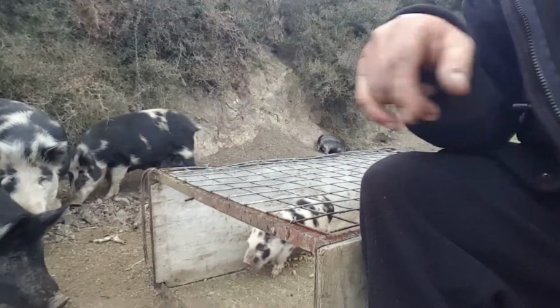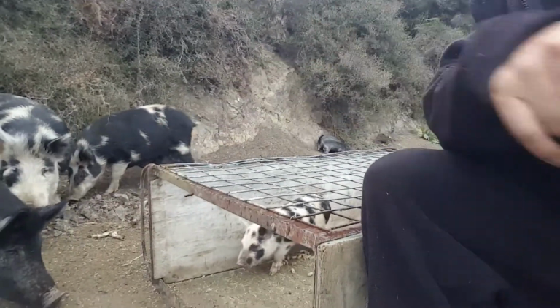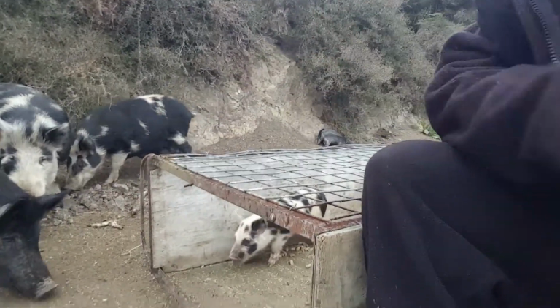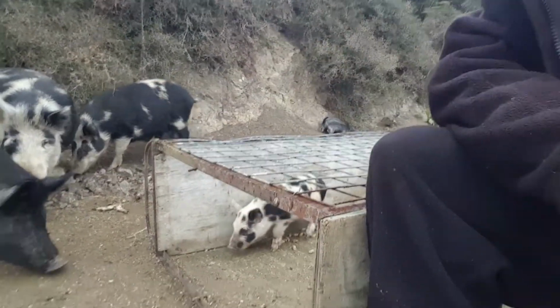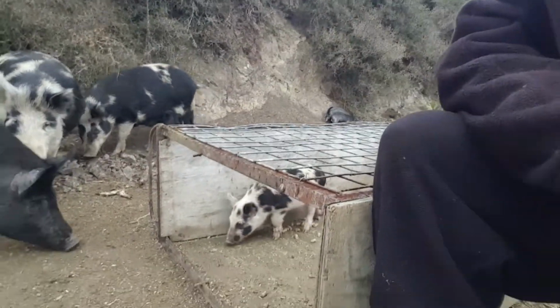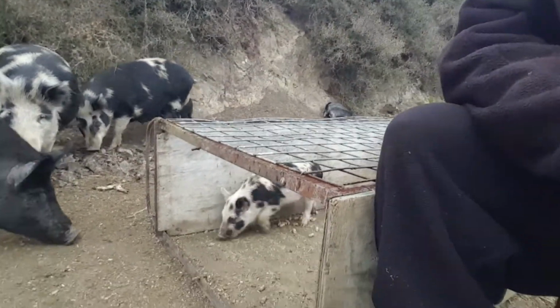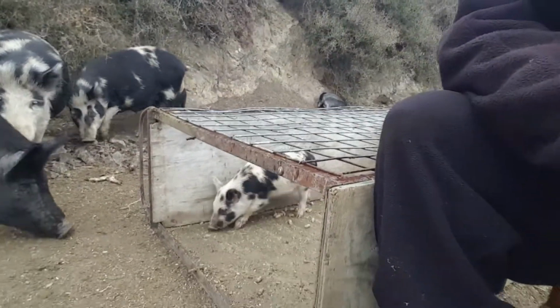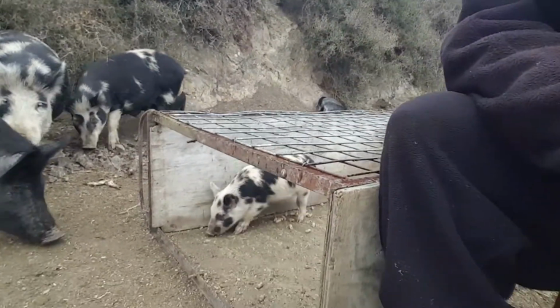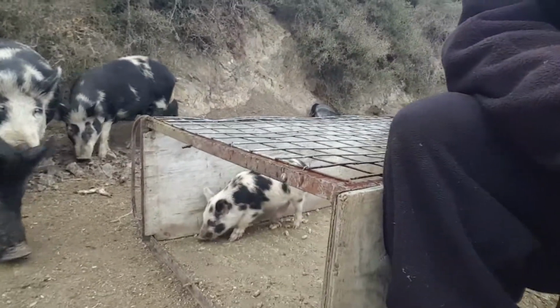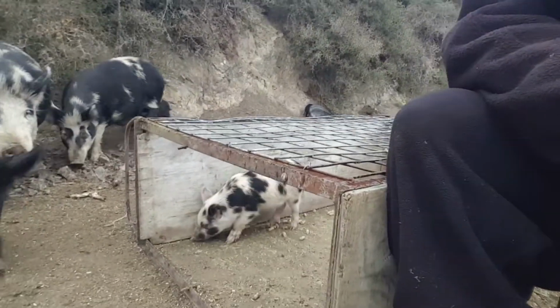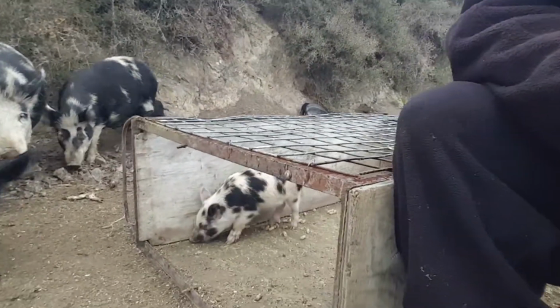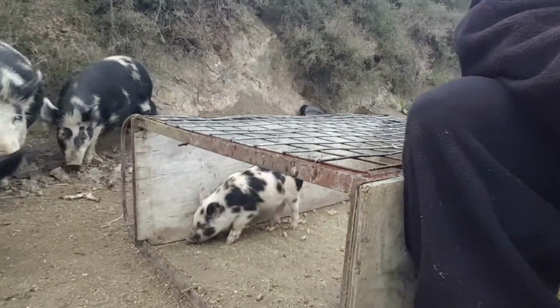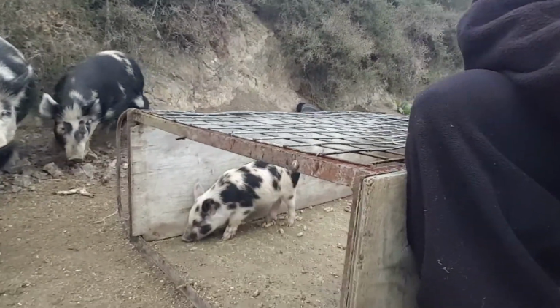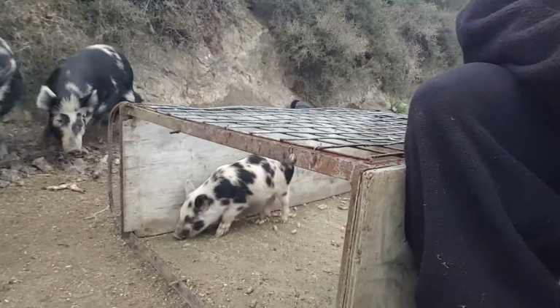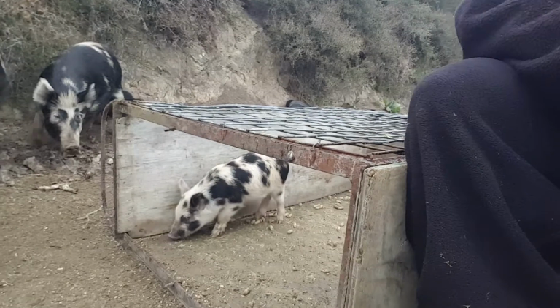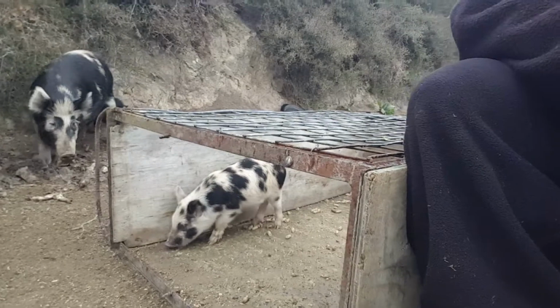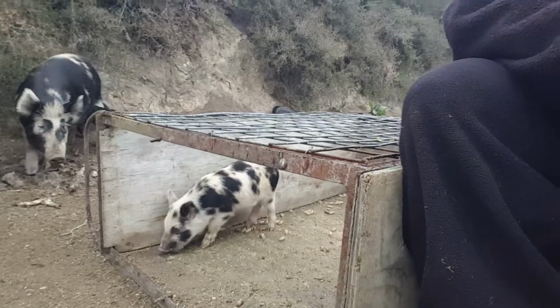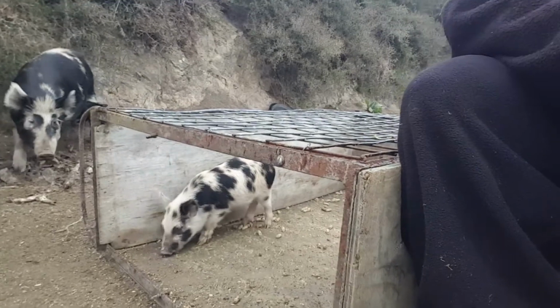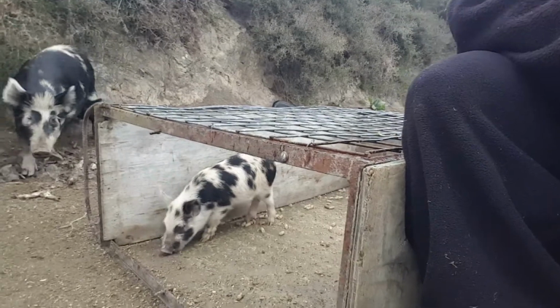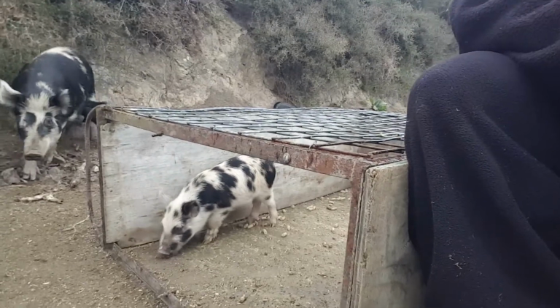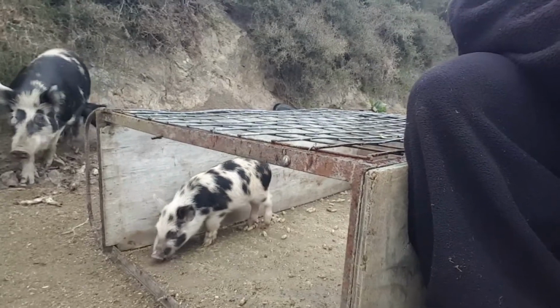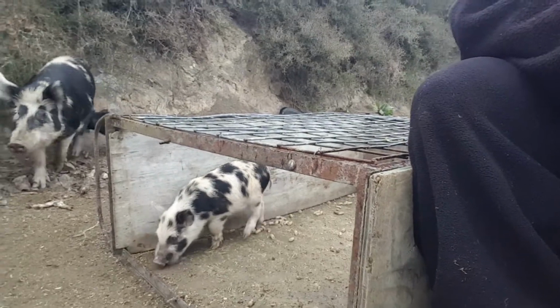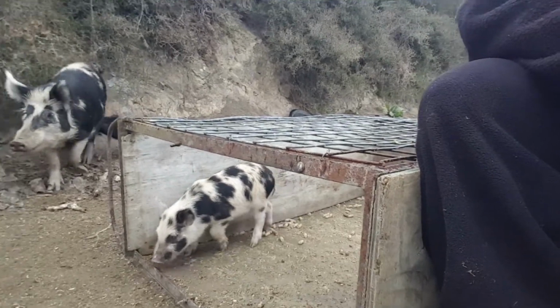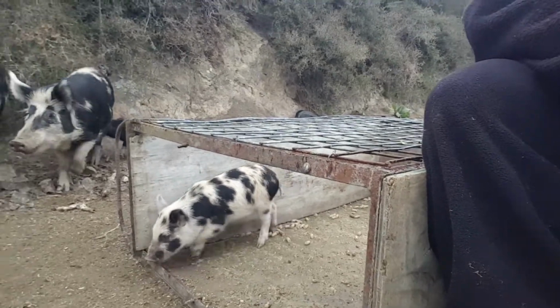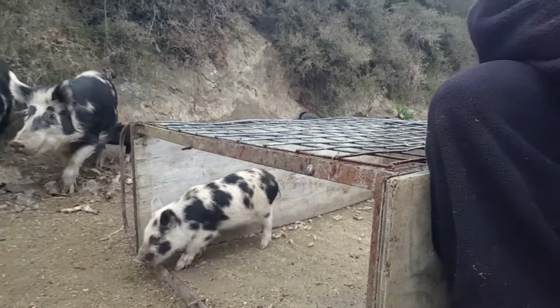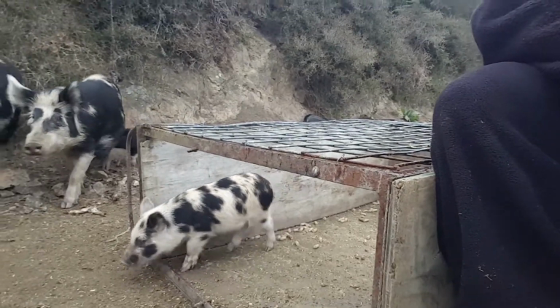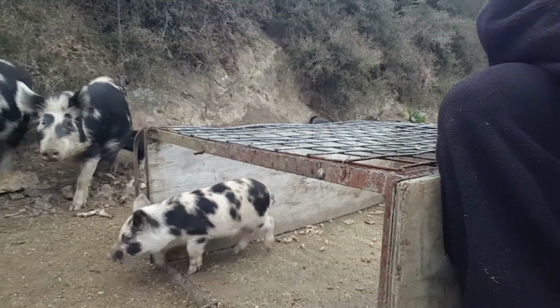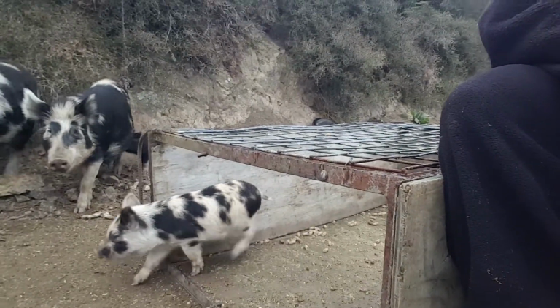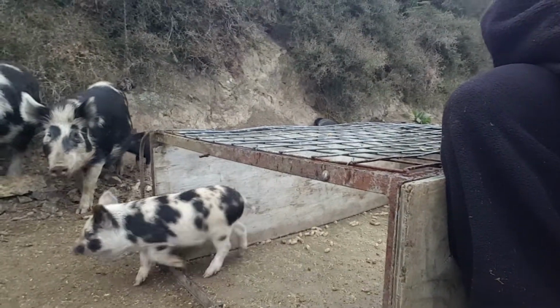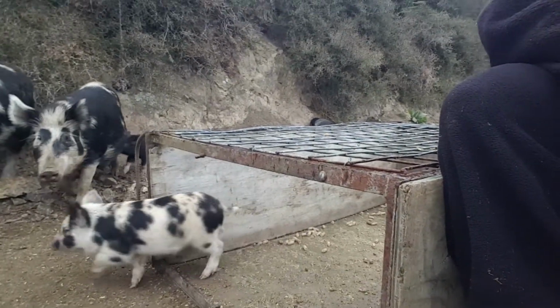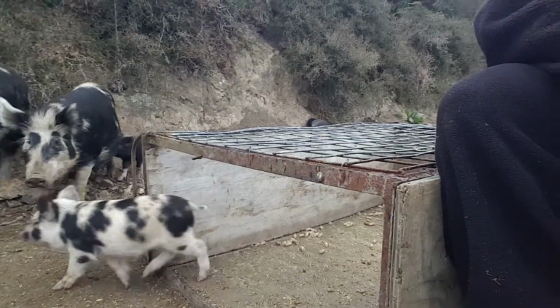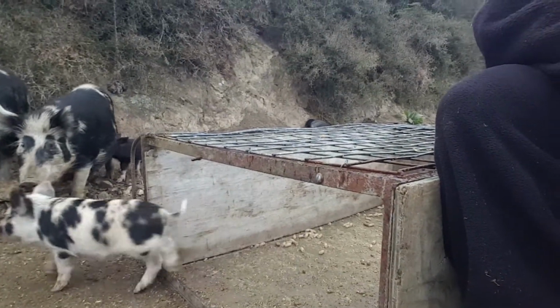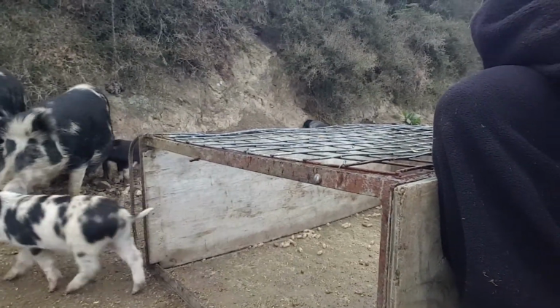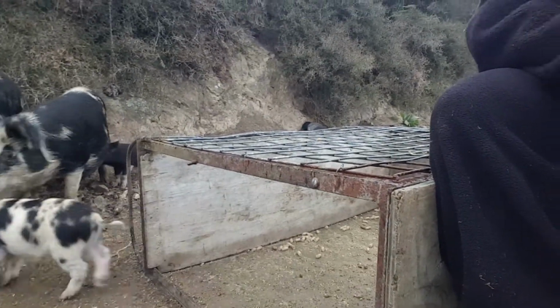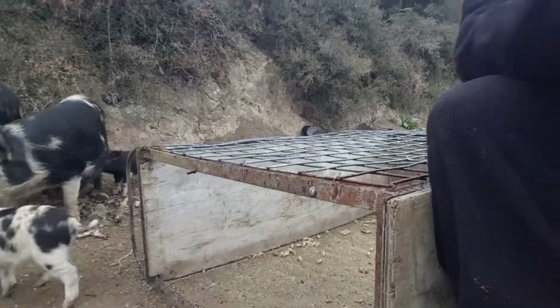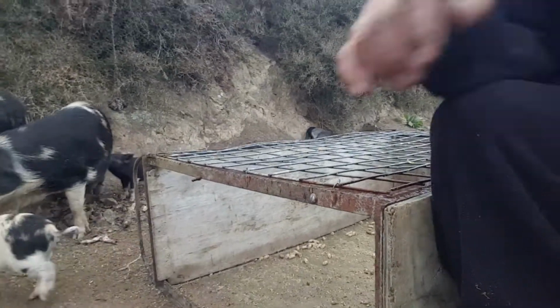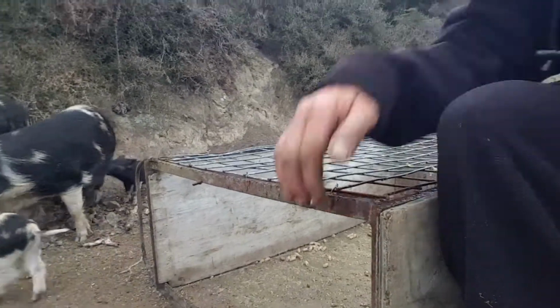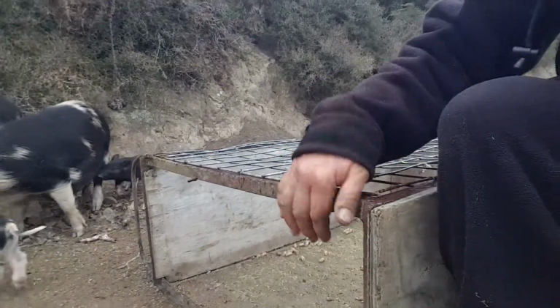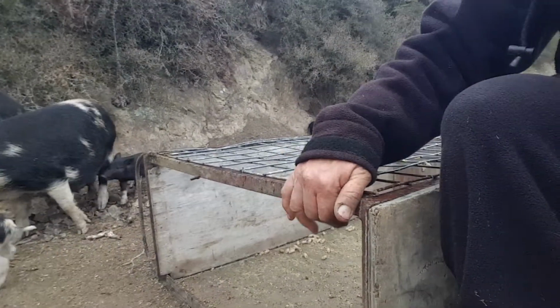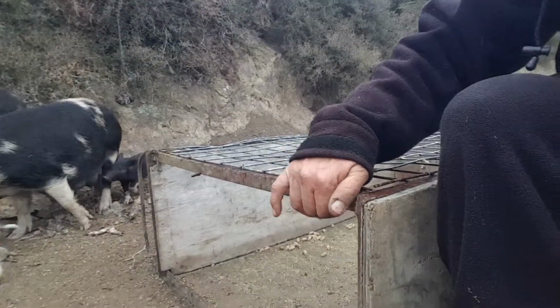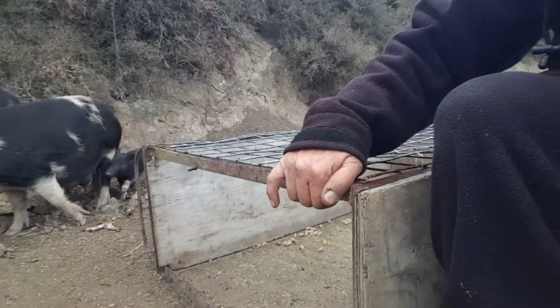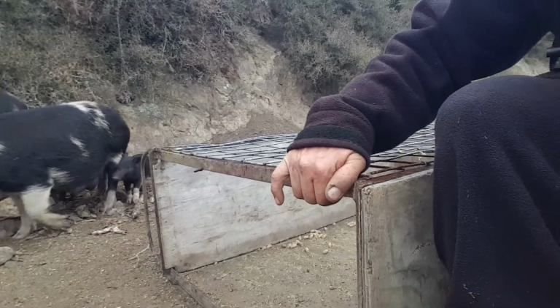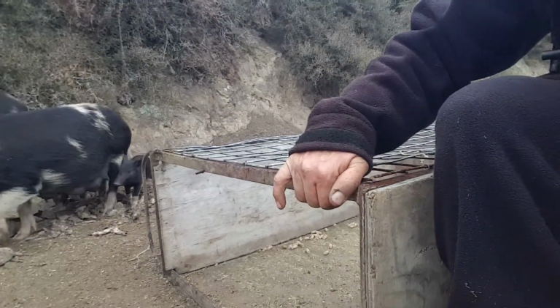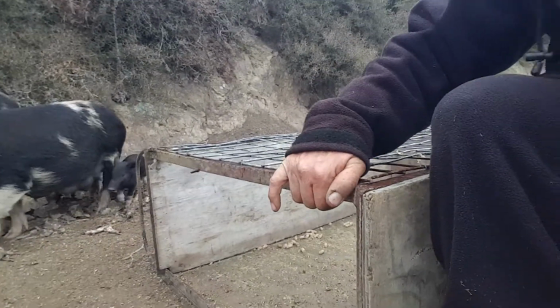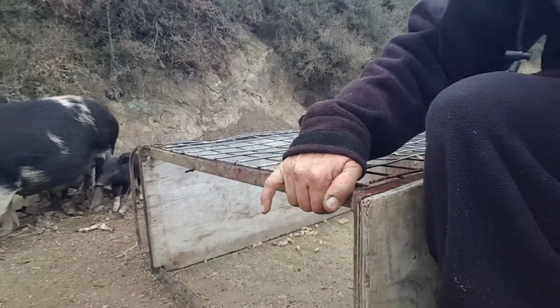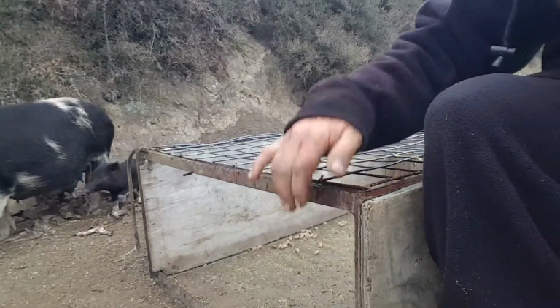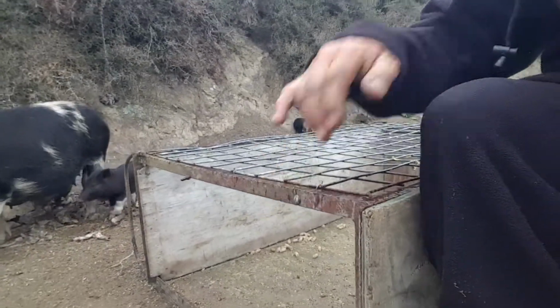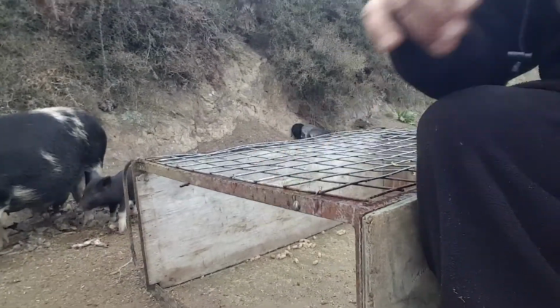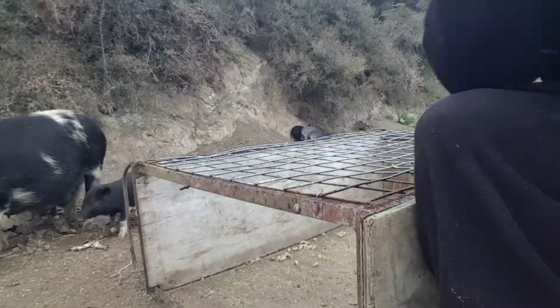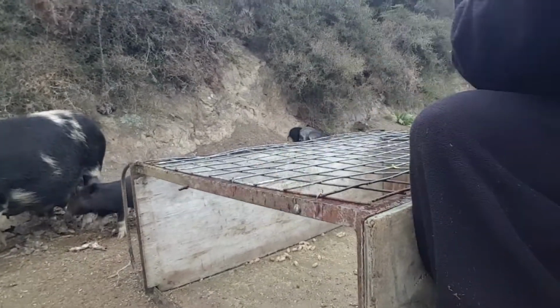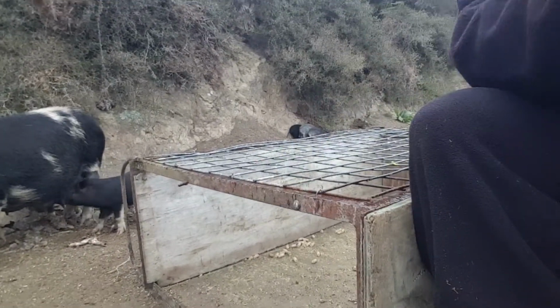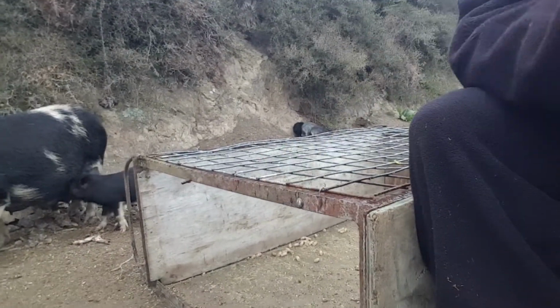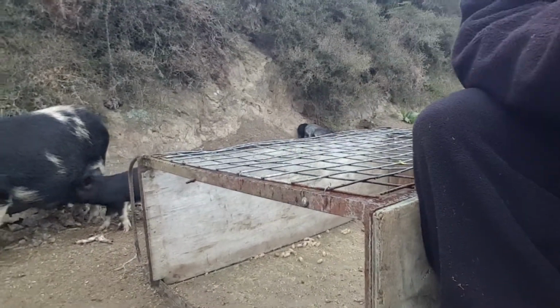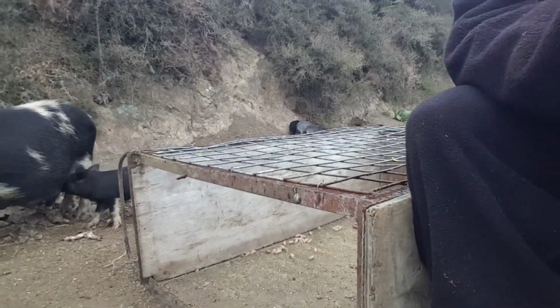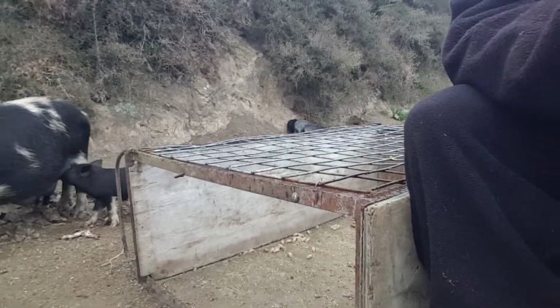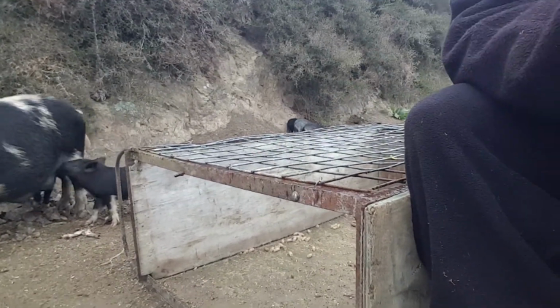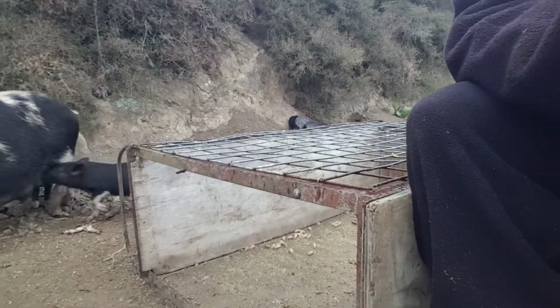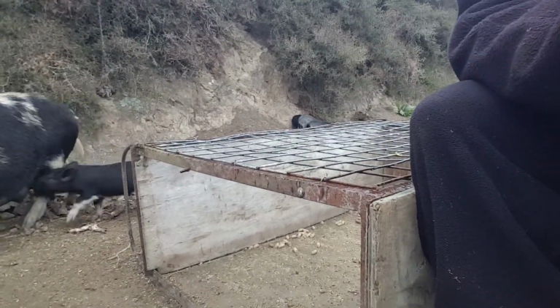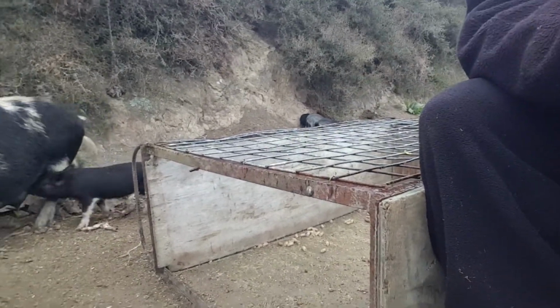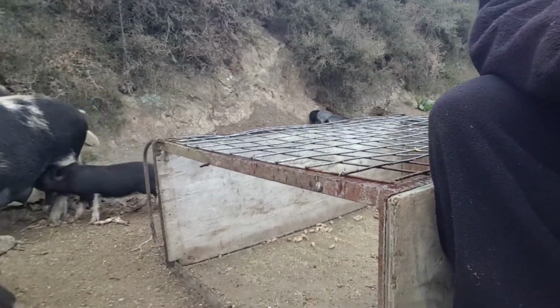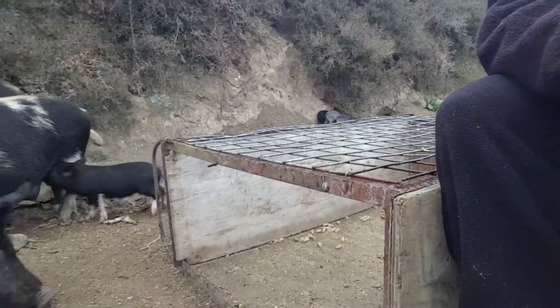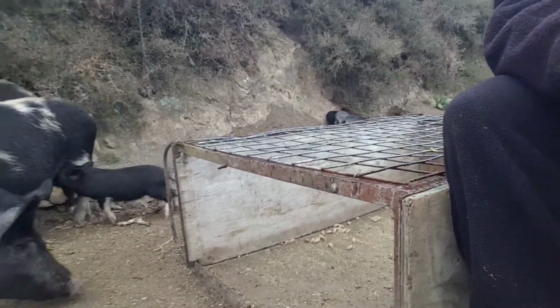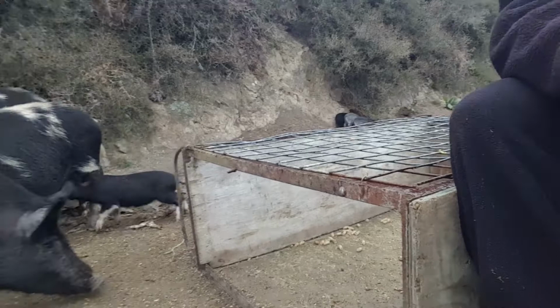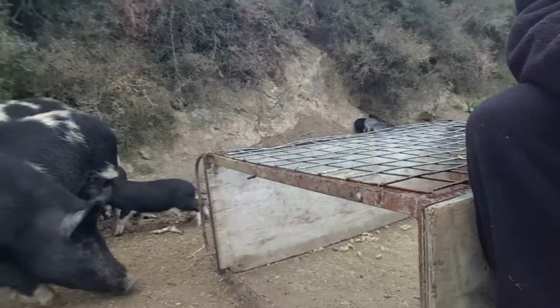And that way the piglets get to feed in here. When I'm ready to catch the piglets I'll just lift this up and I've got all the piglets just like that.